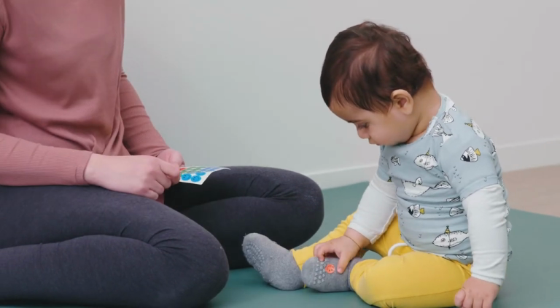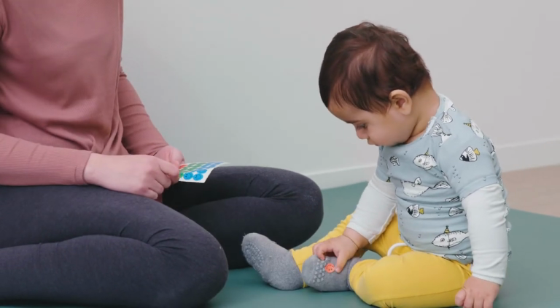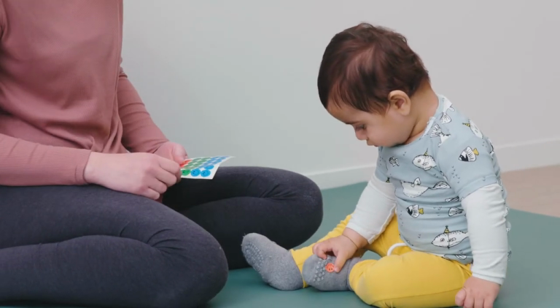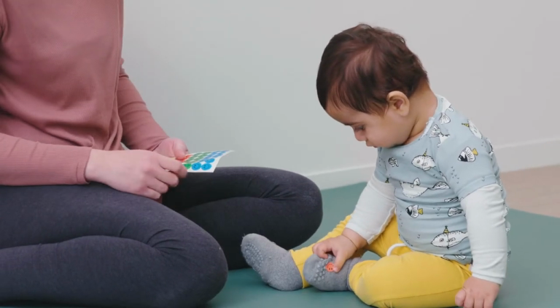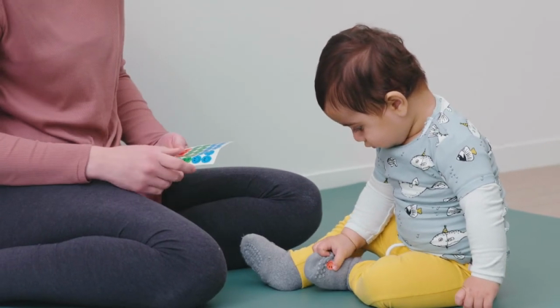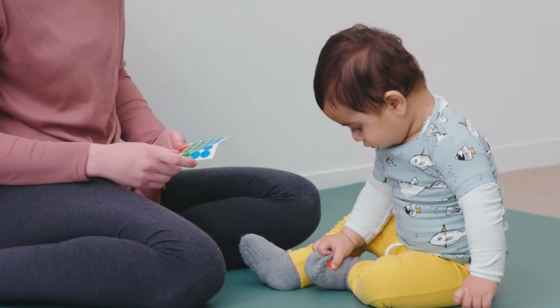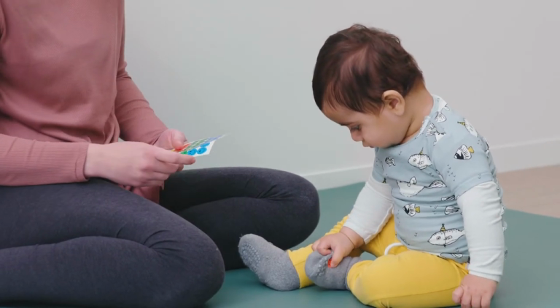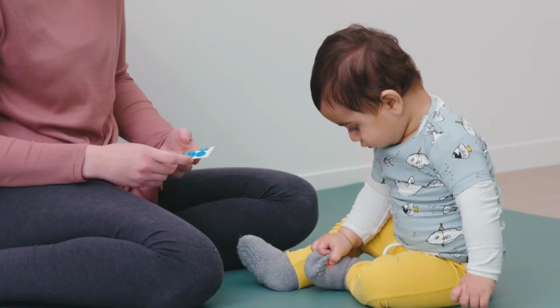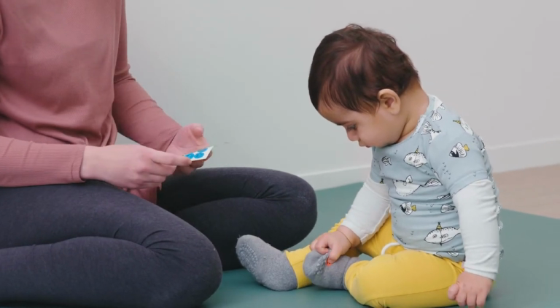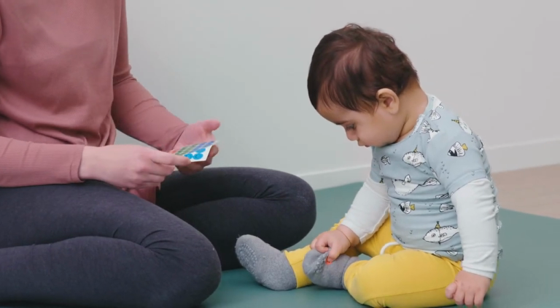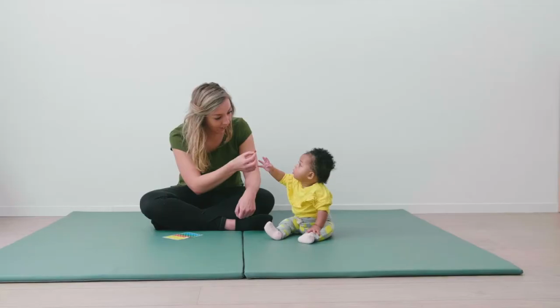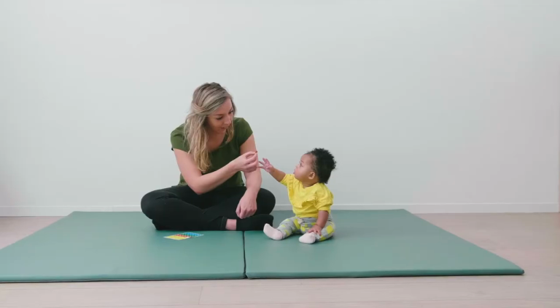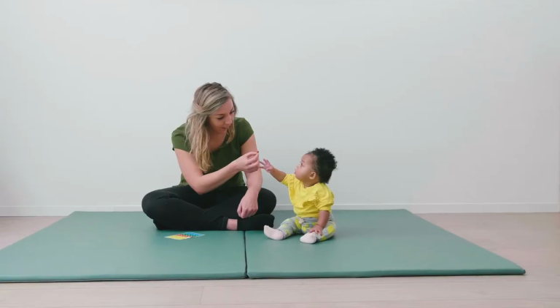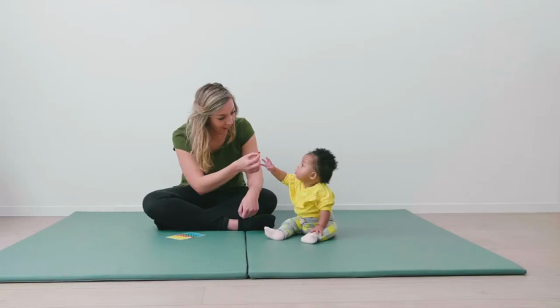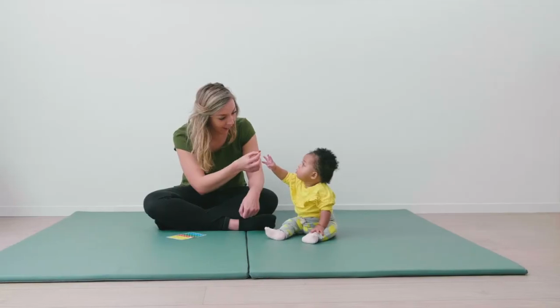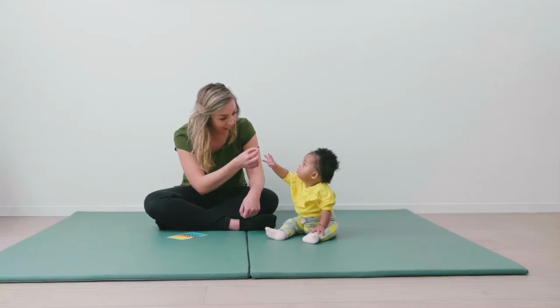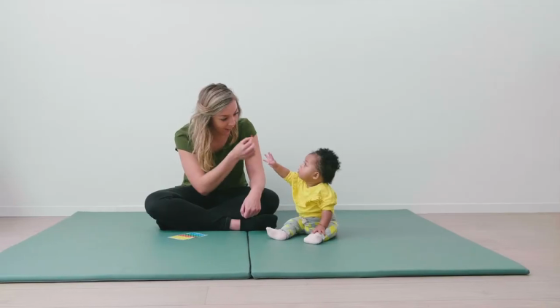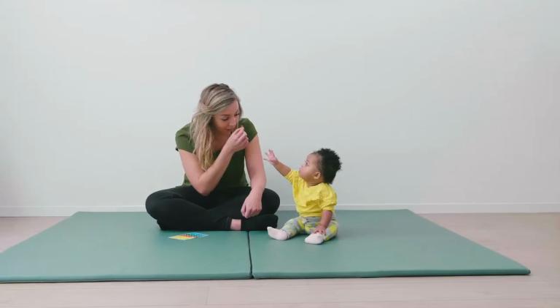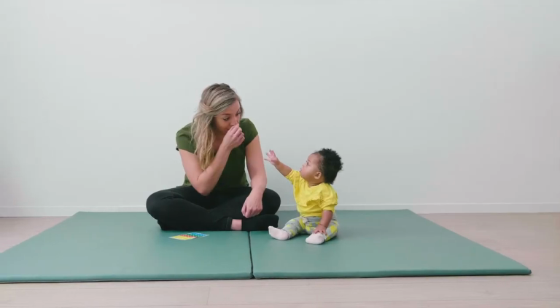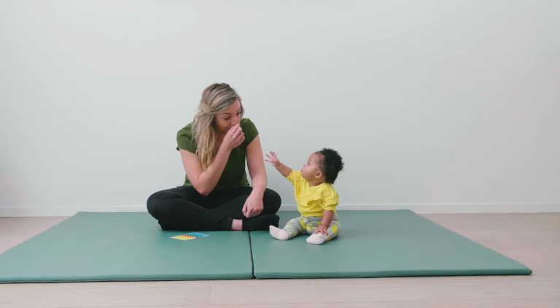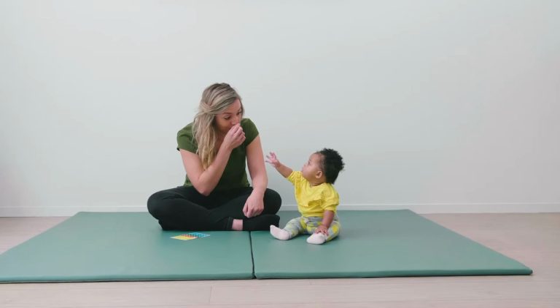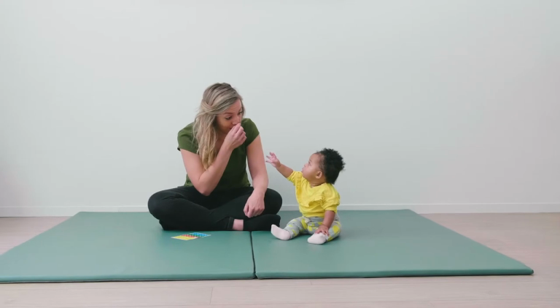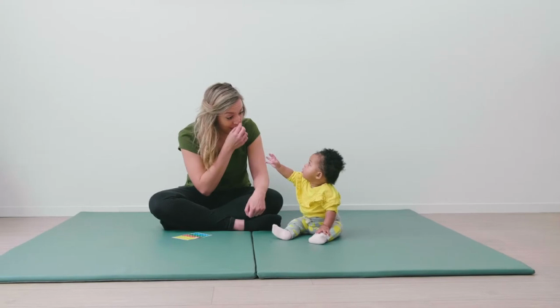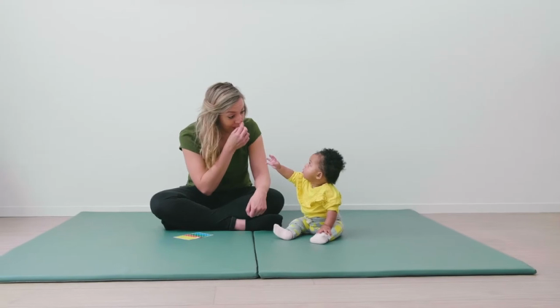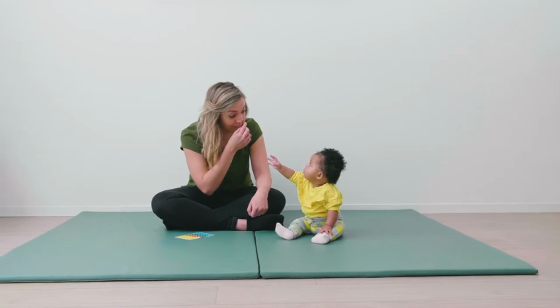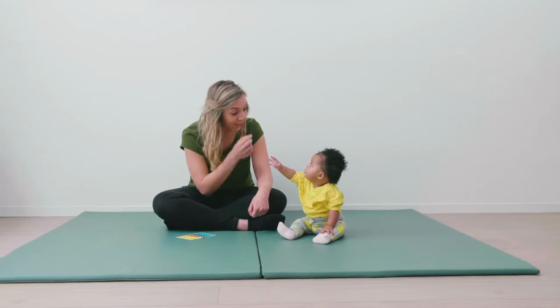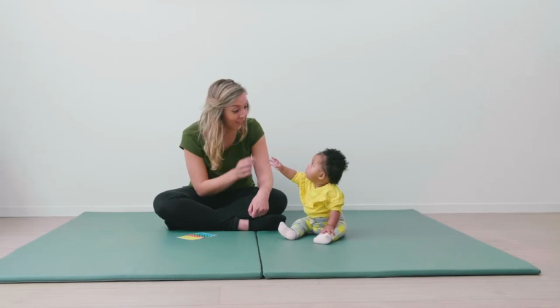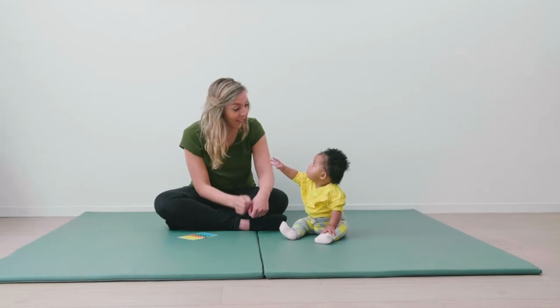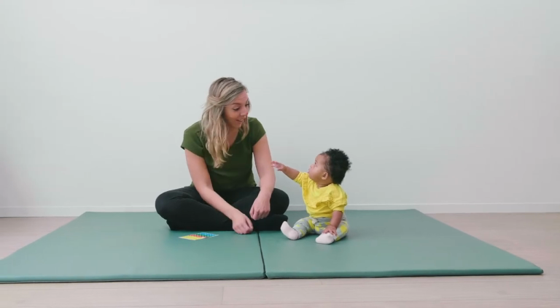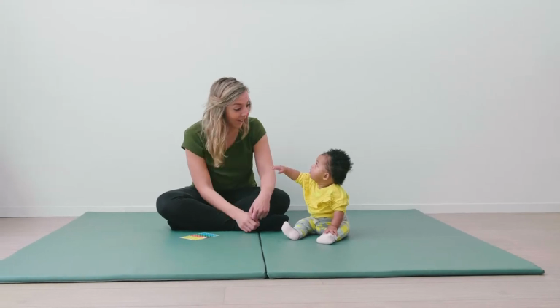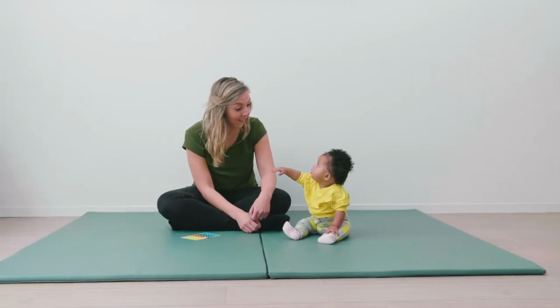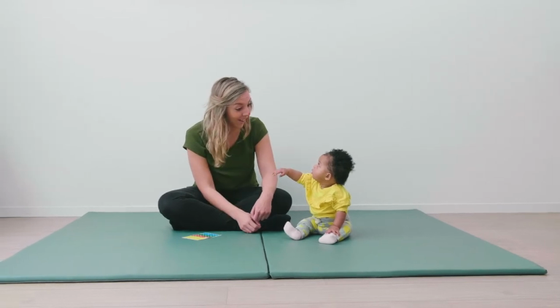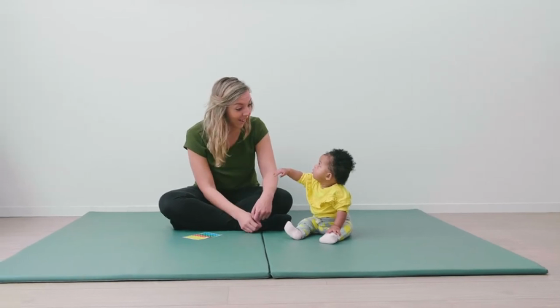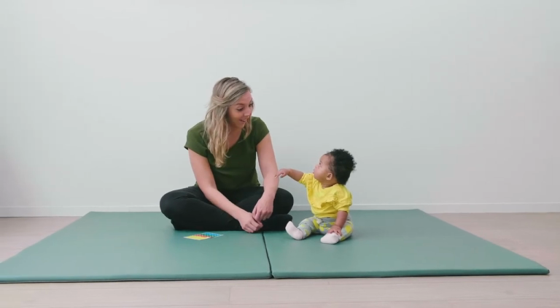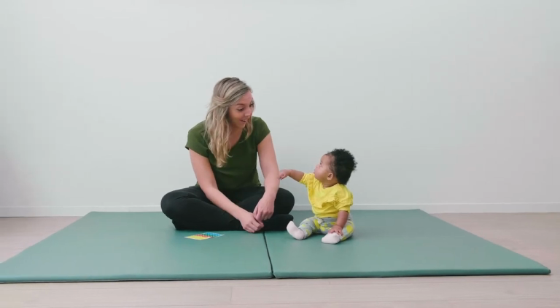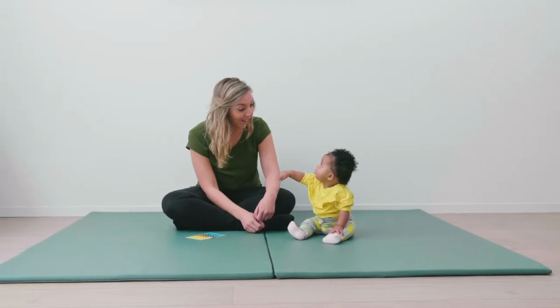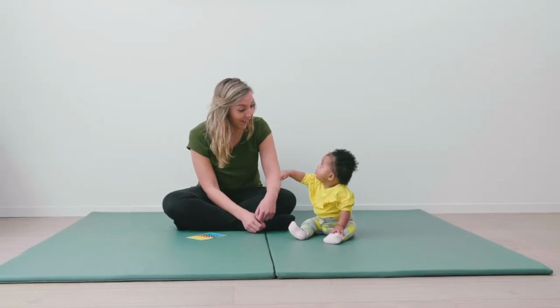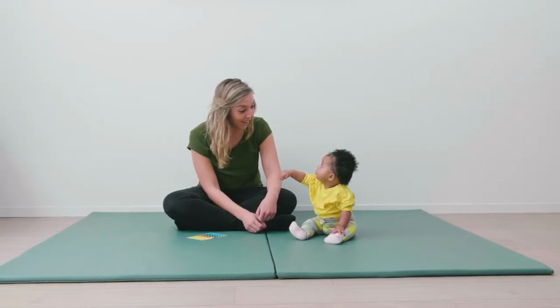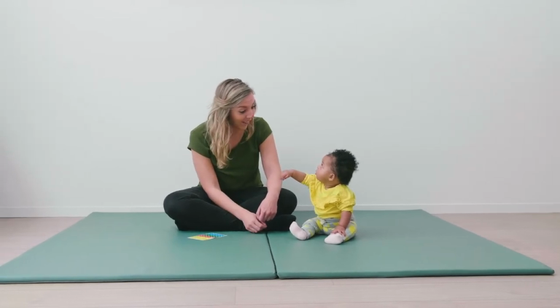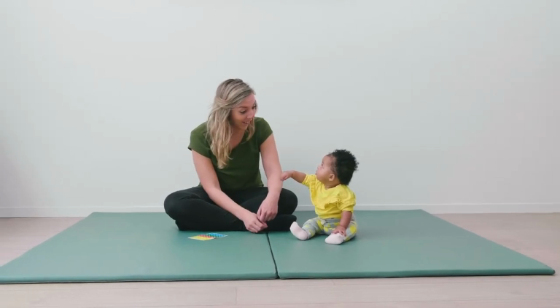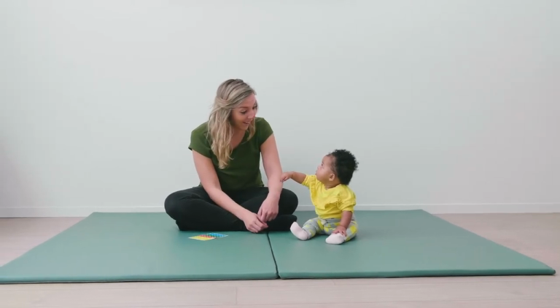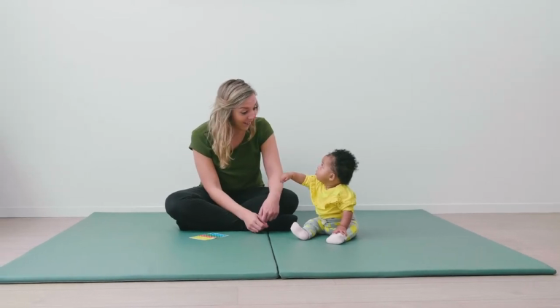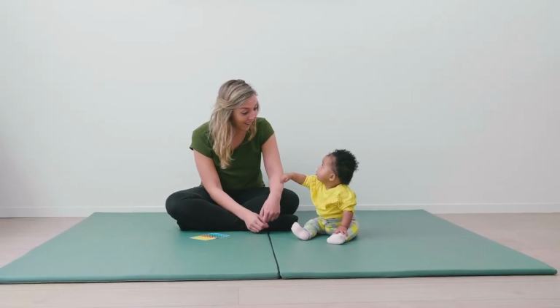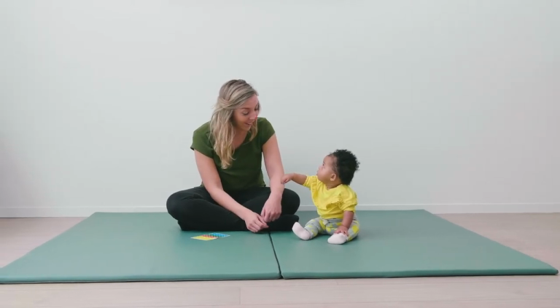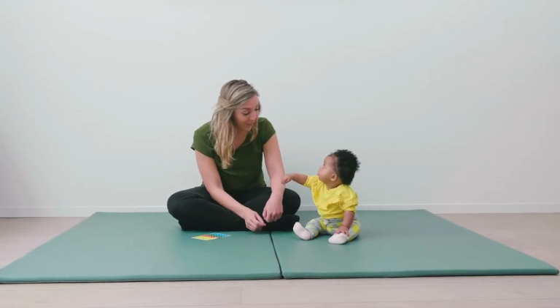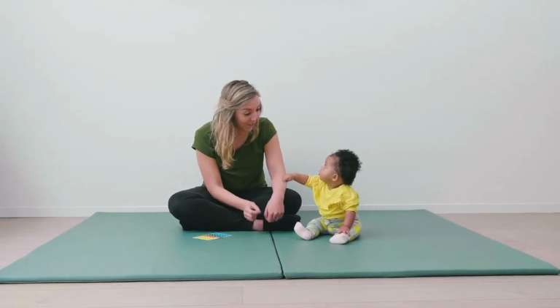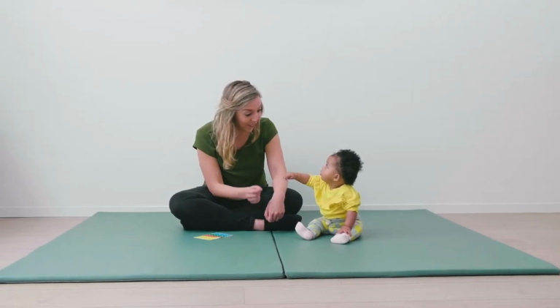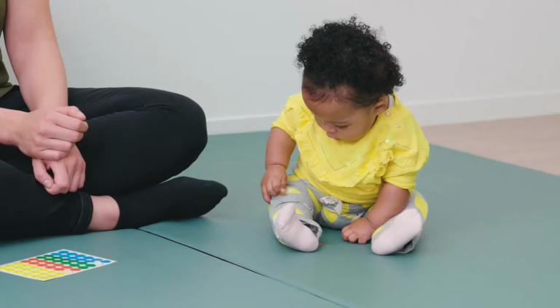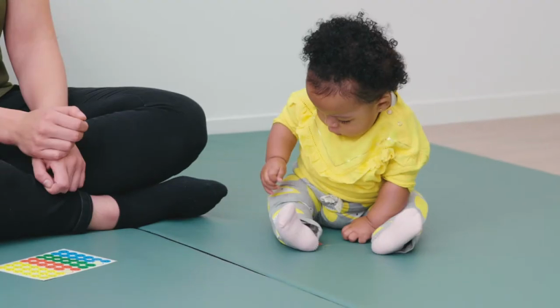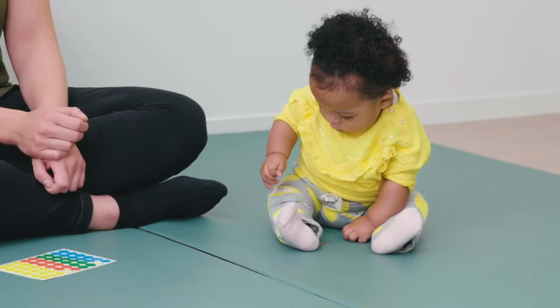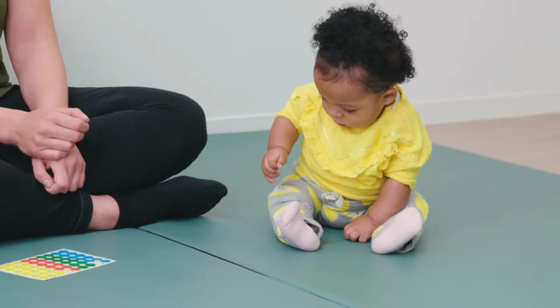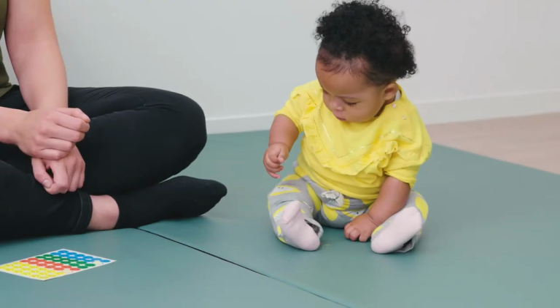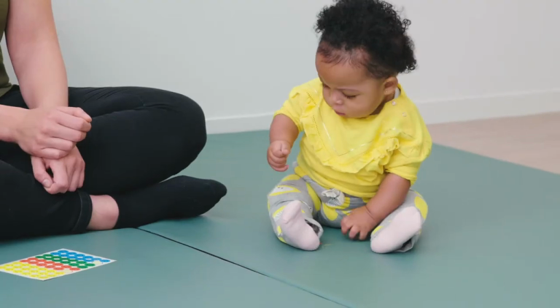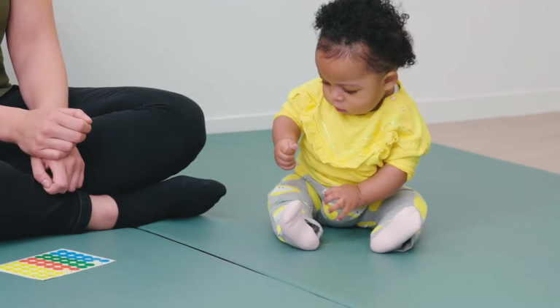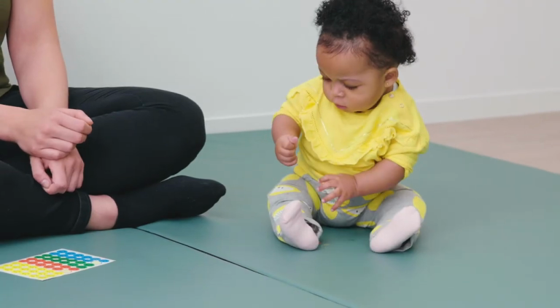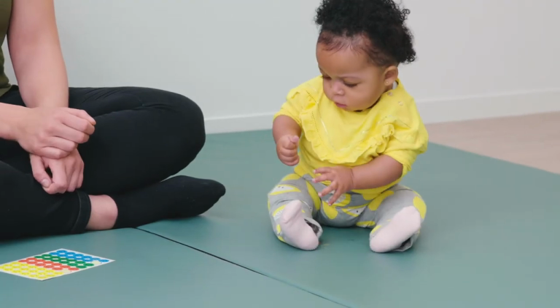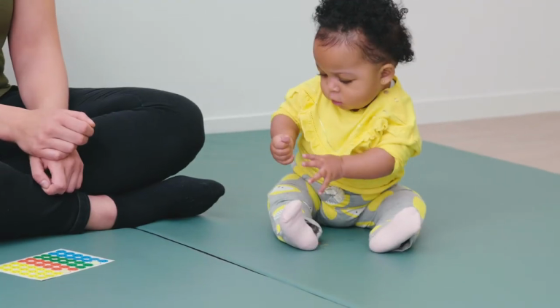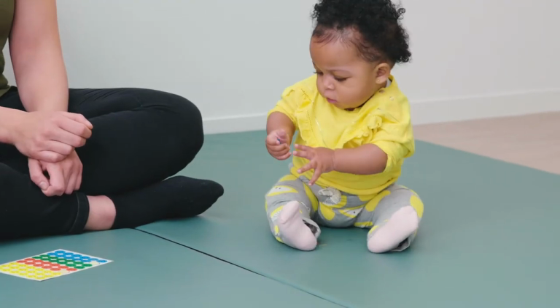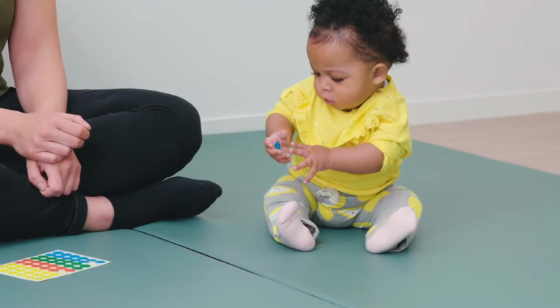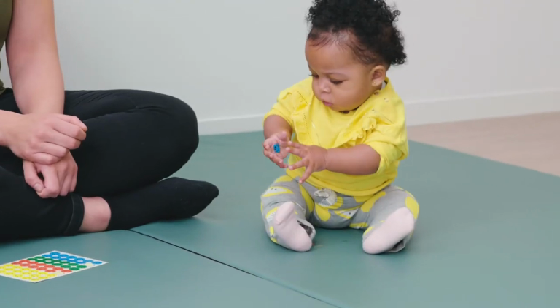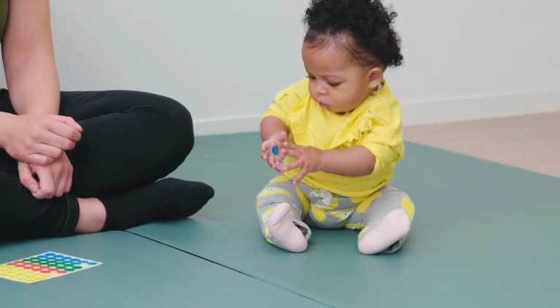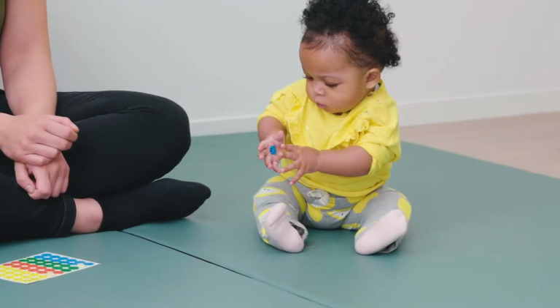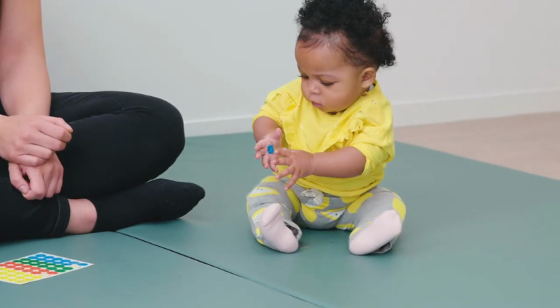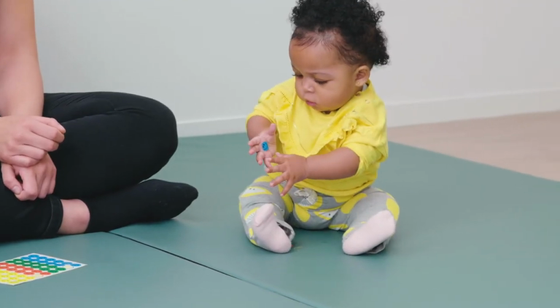This way, your baby becomes more aware of his own body and he learns the word for every body part.